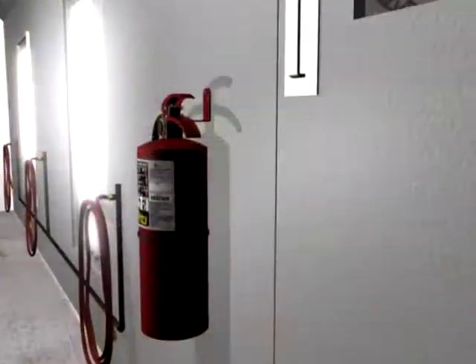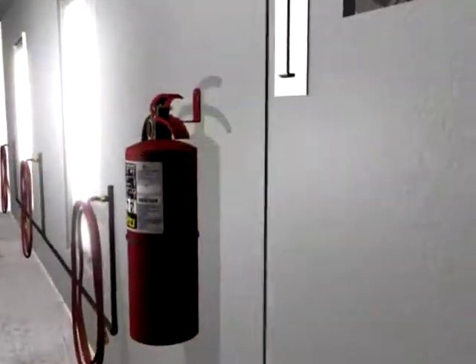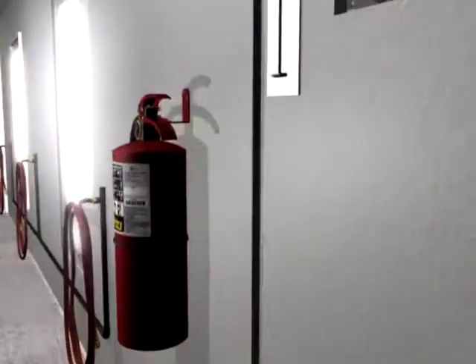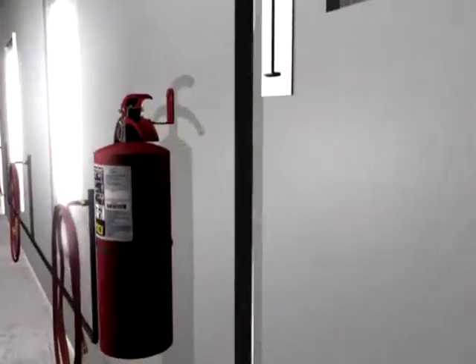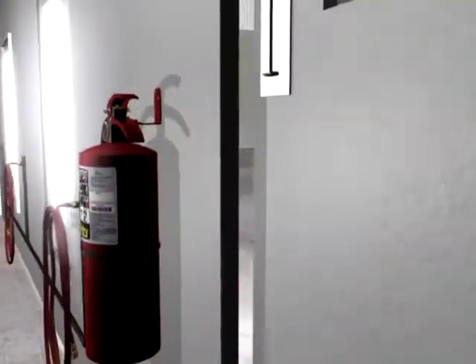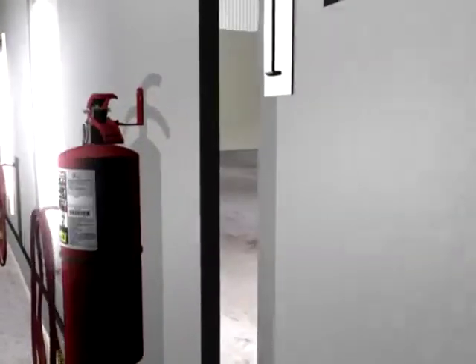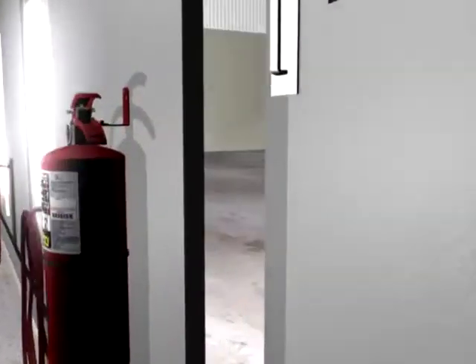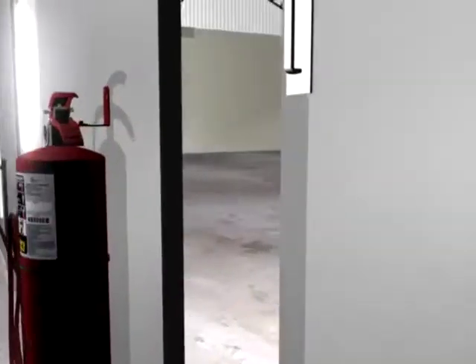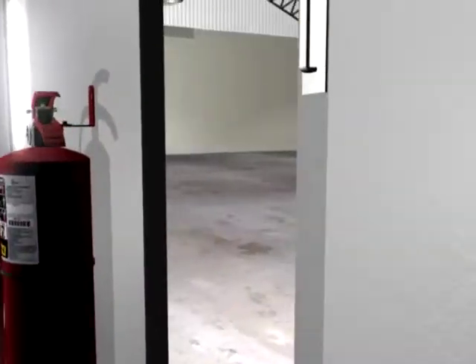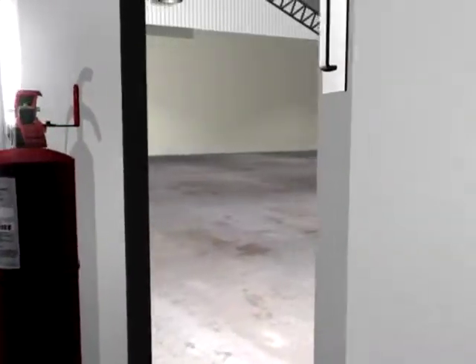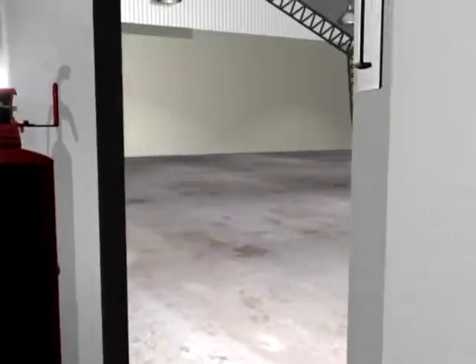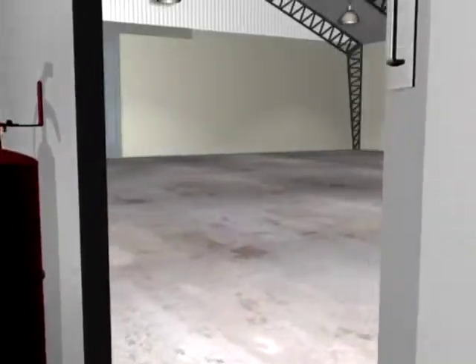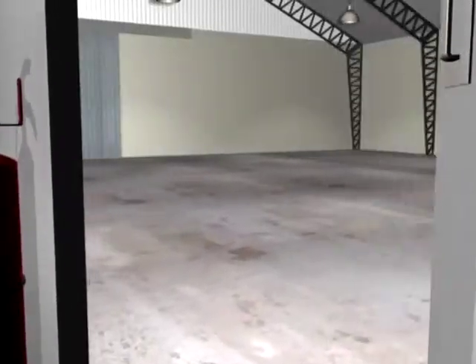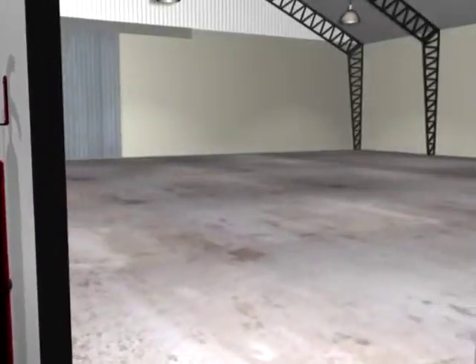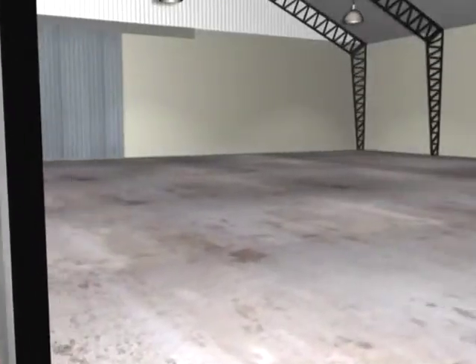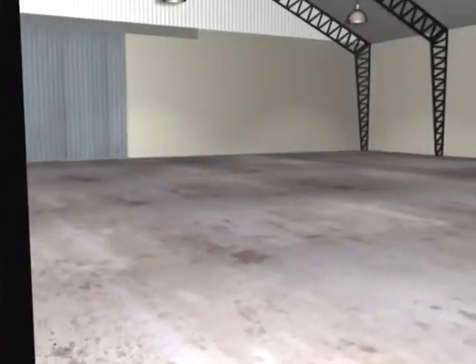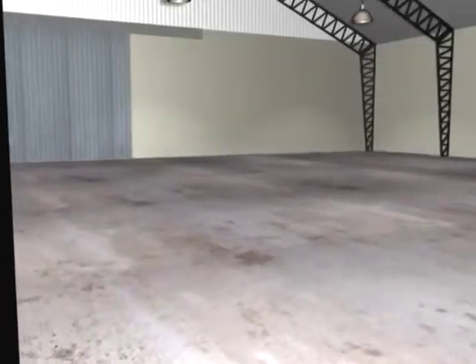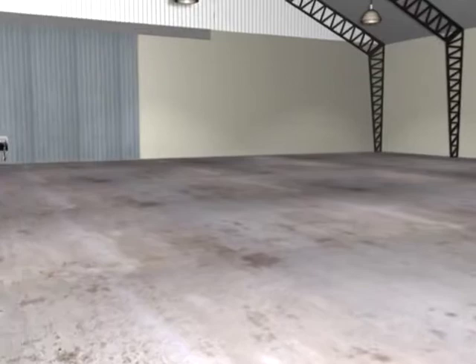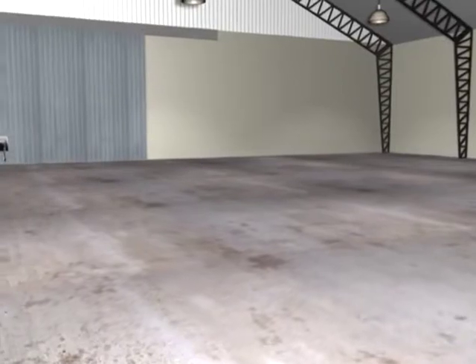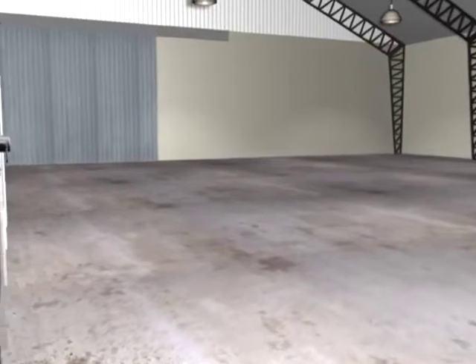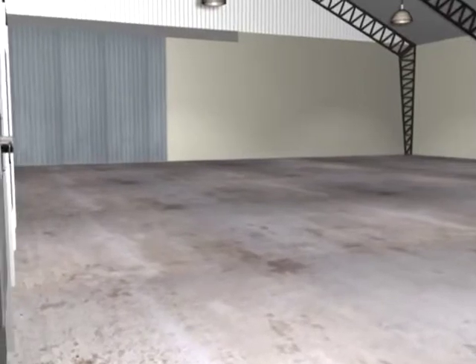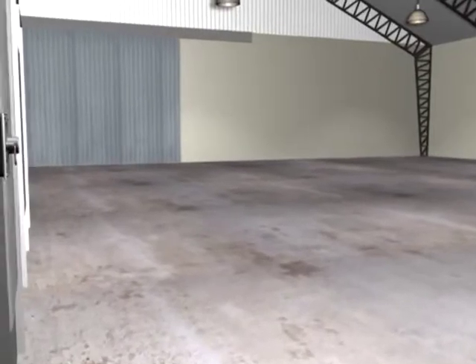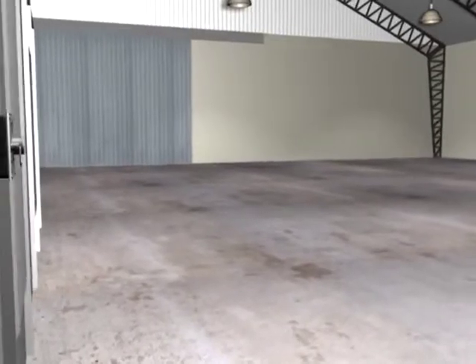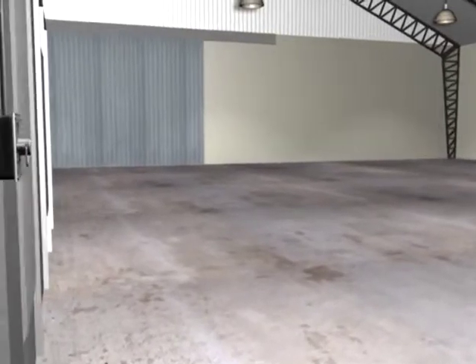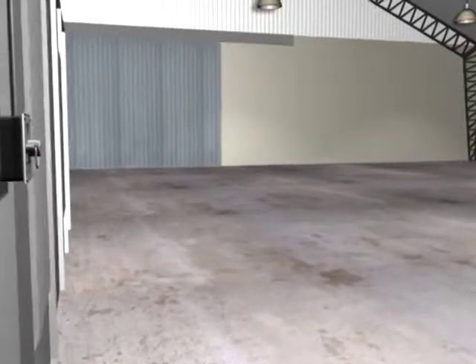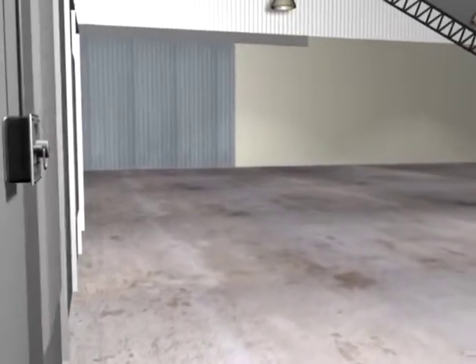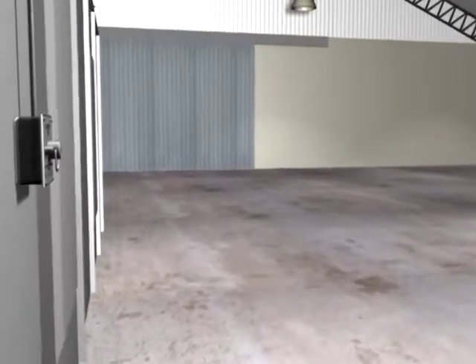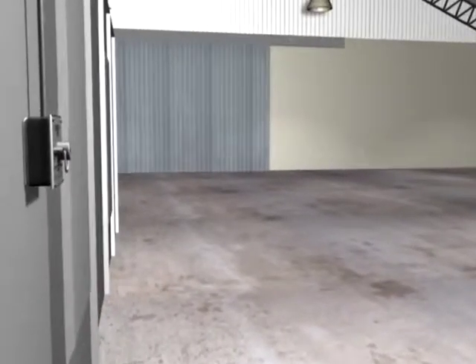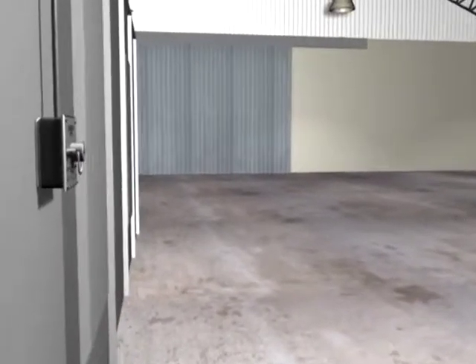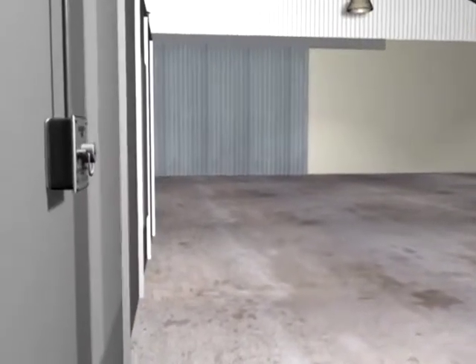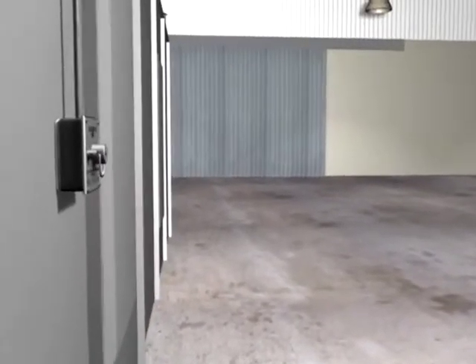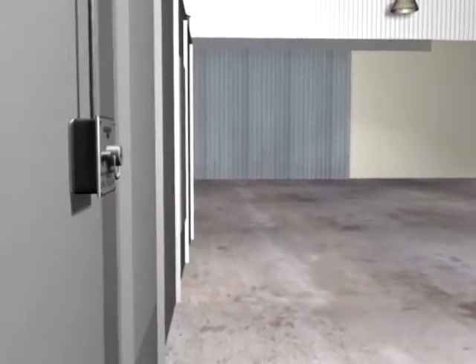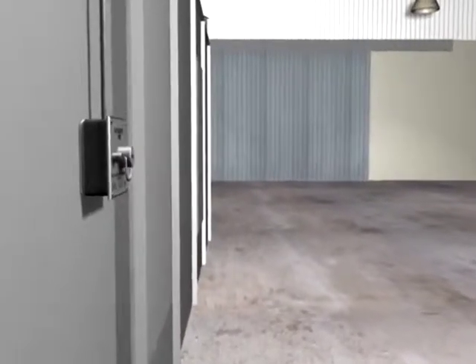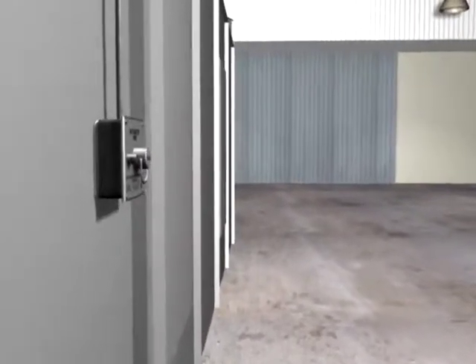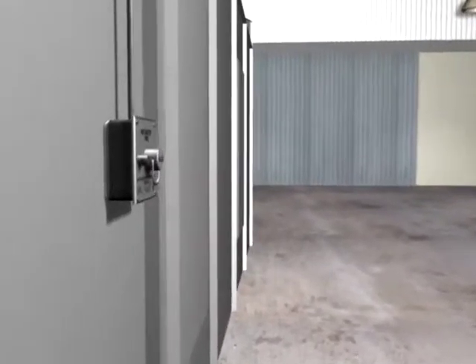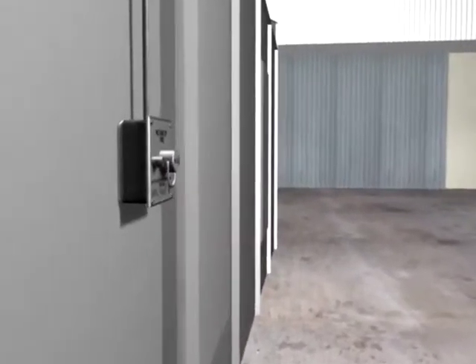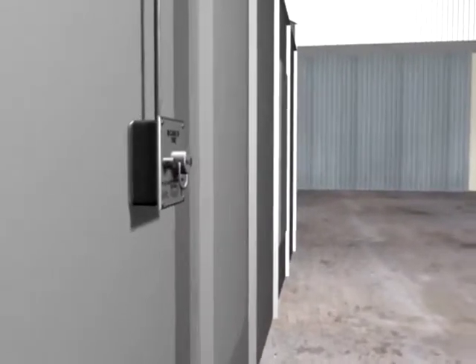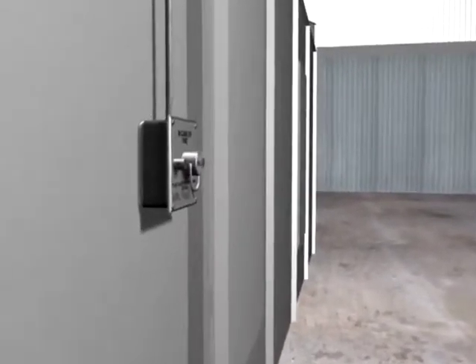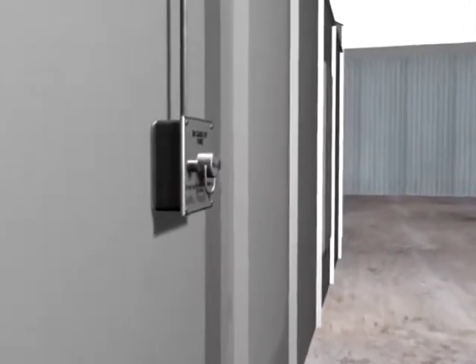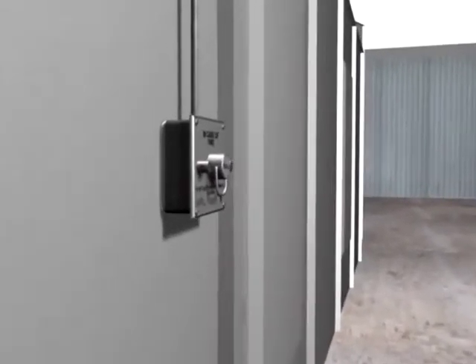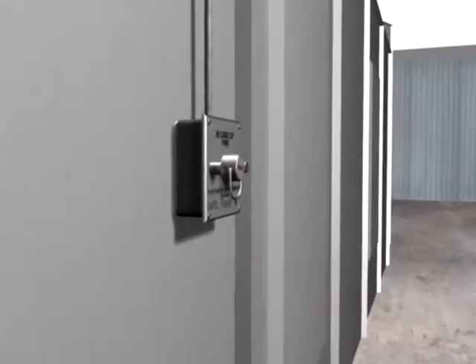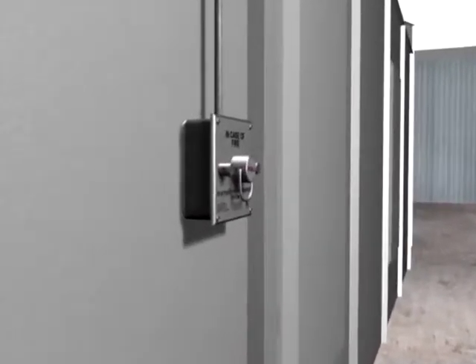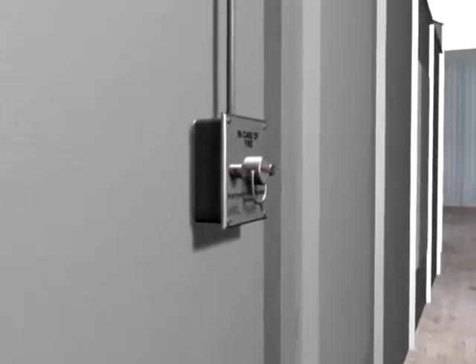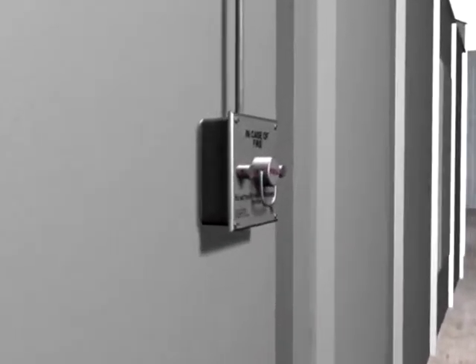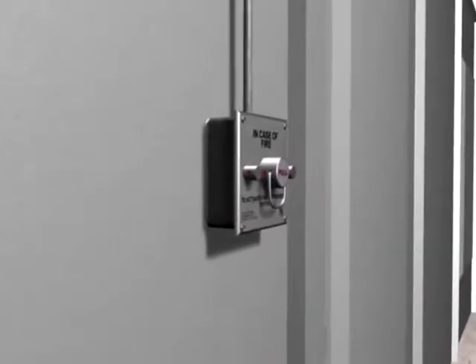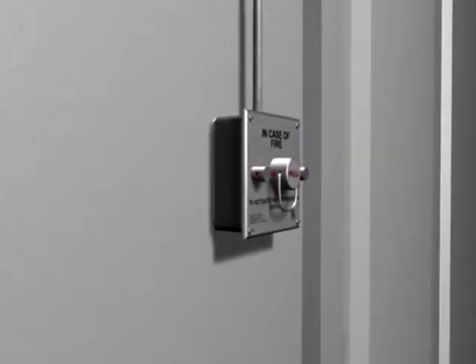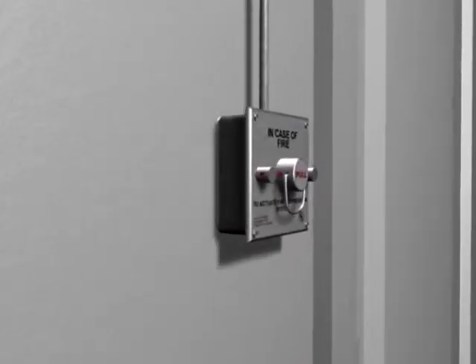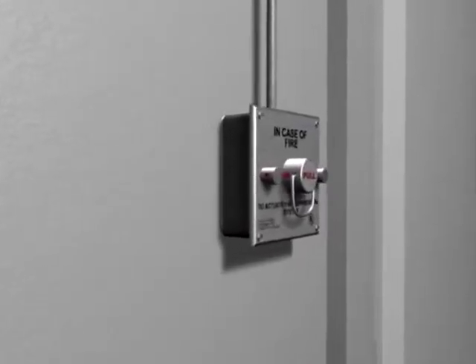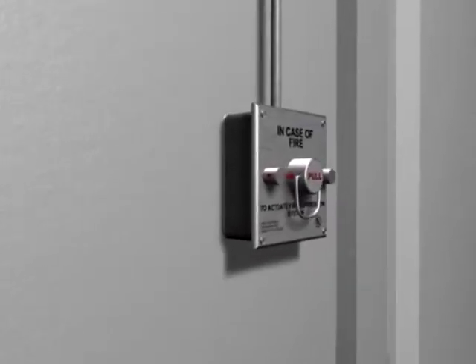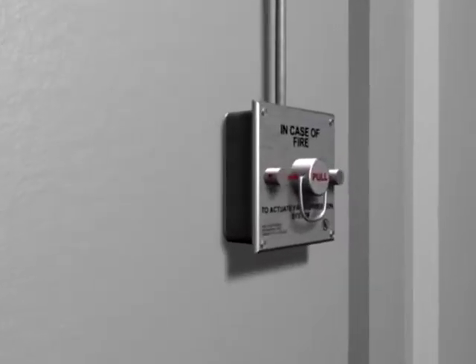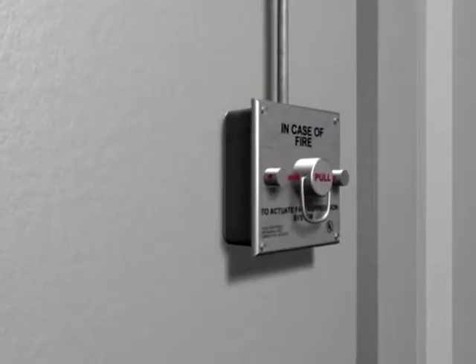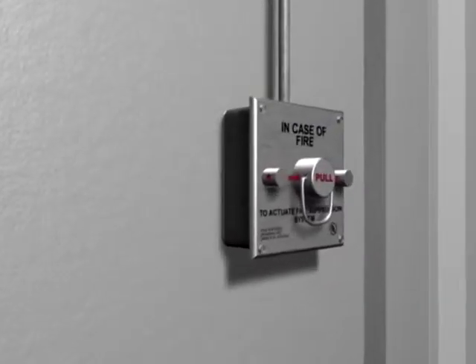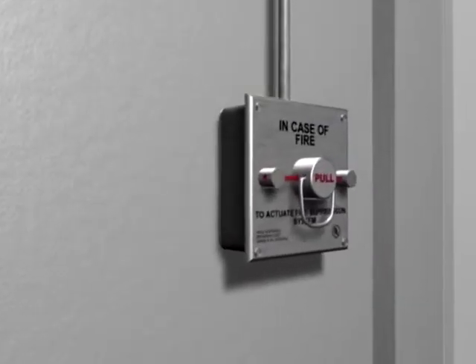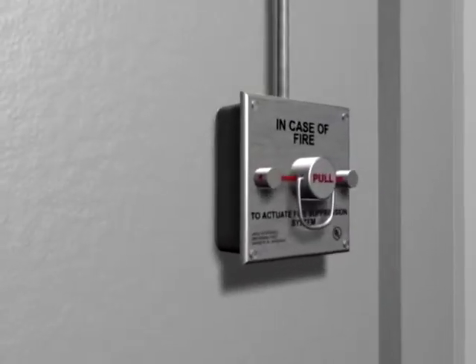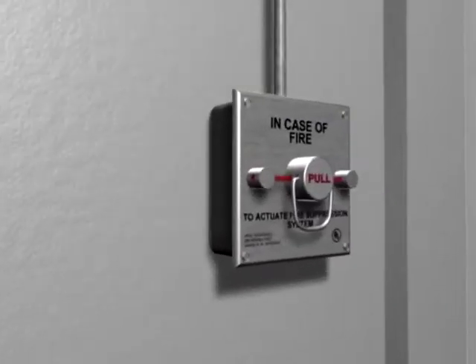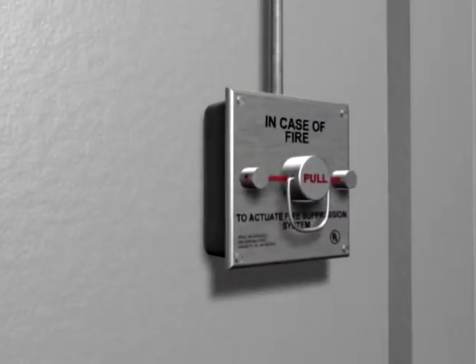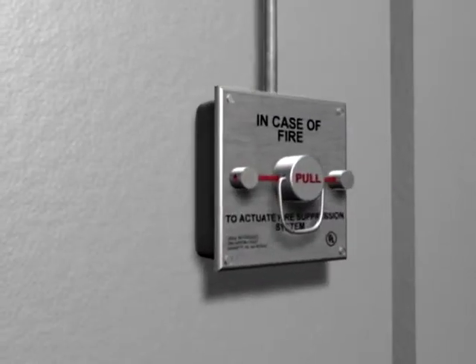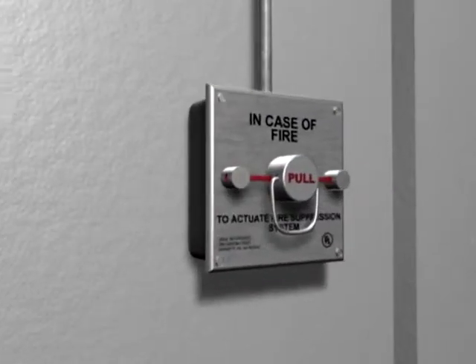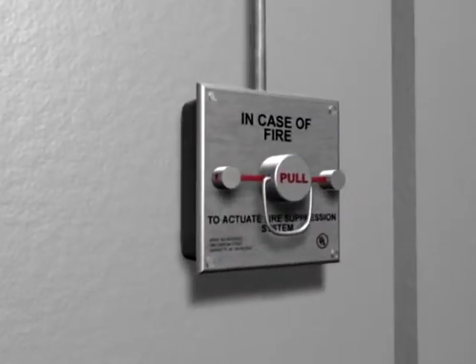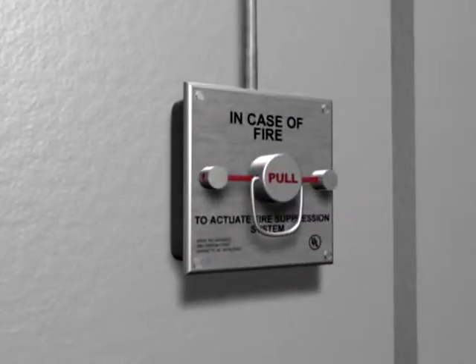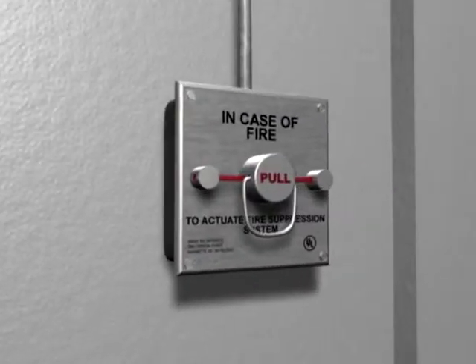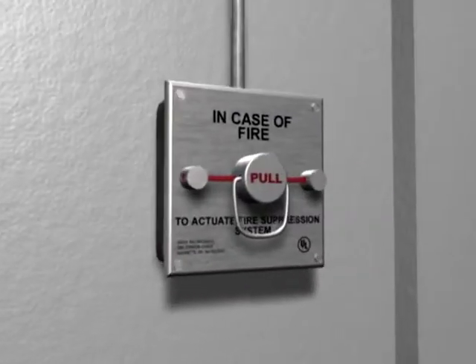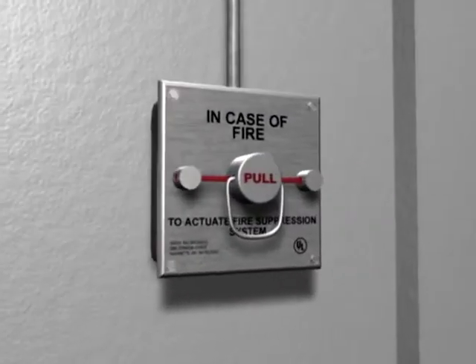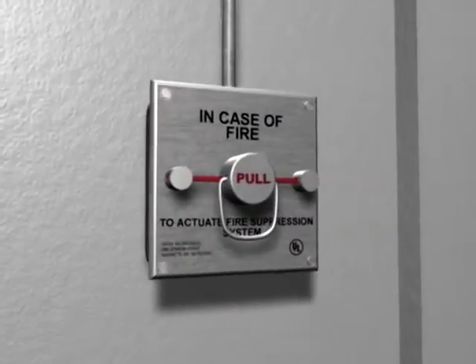As a backup or immediate response, you can actuate the system with the manual pull station located near the path of egress.